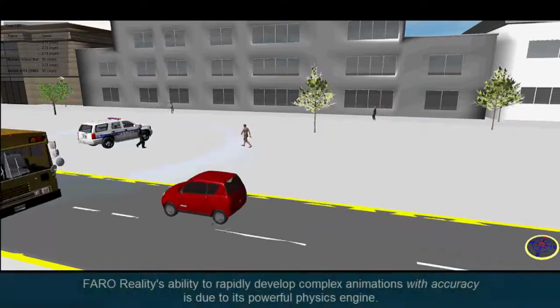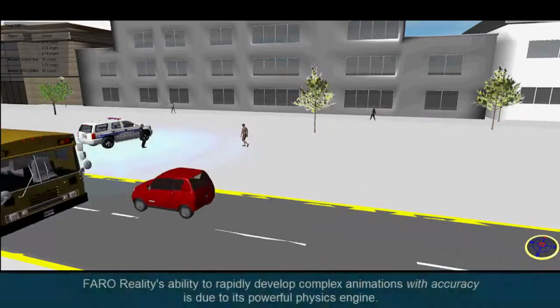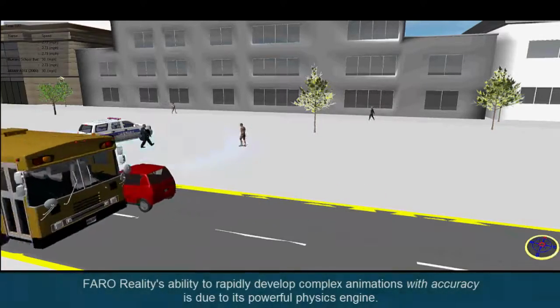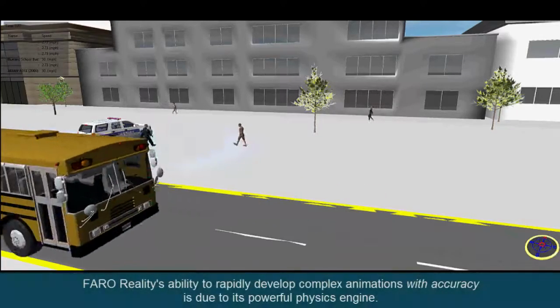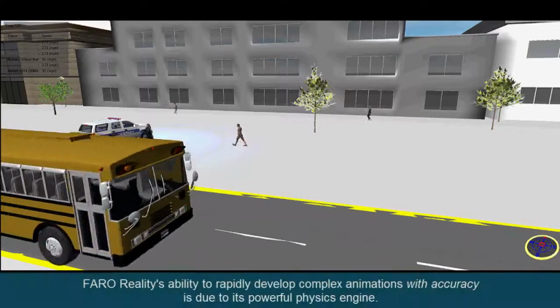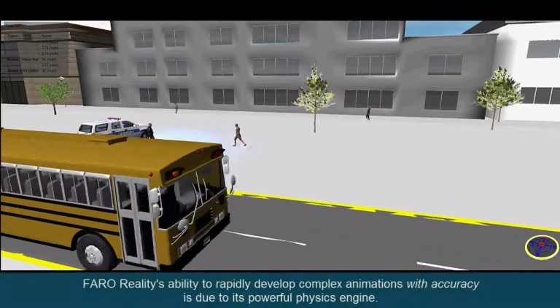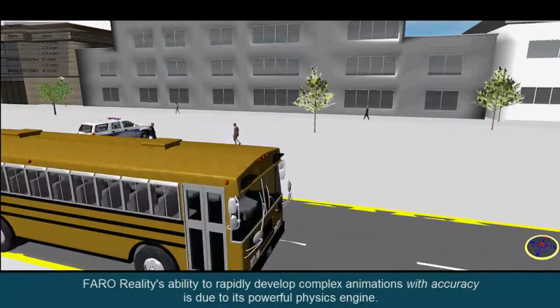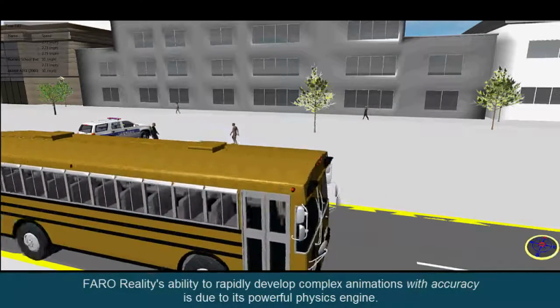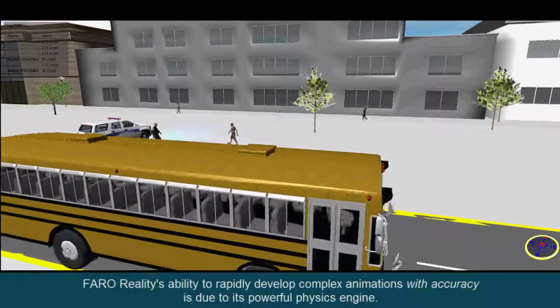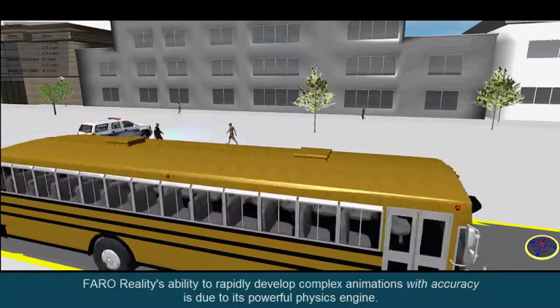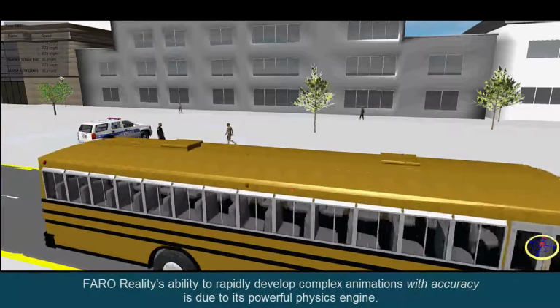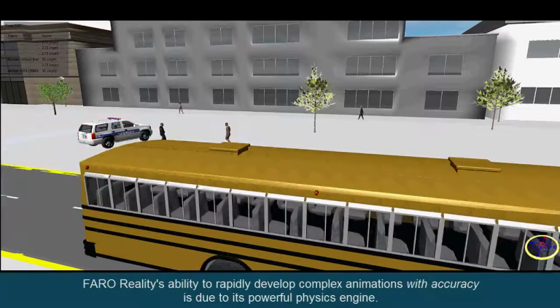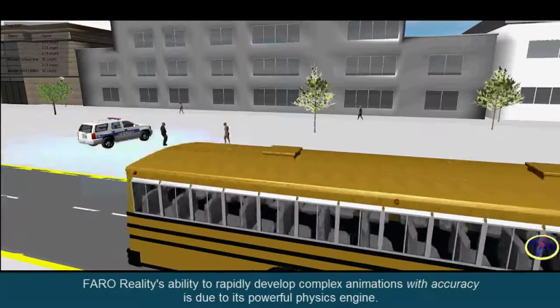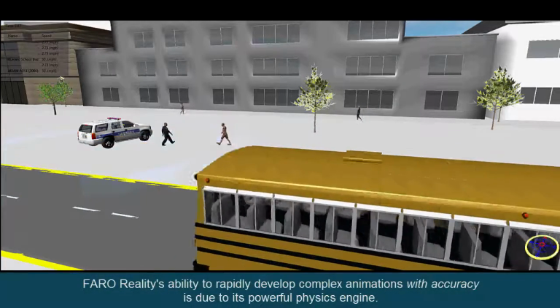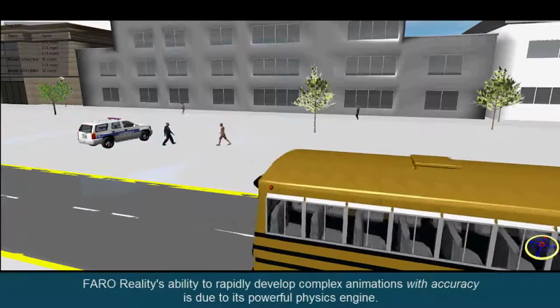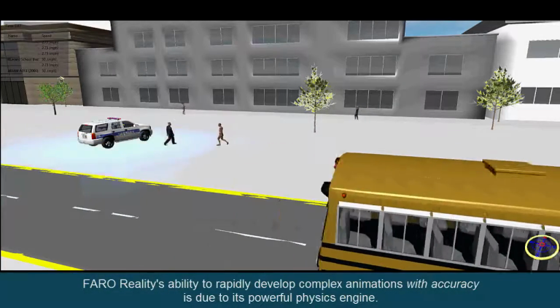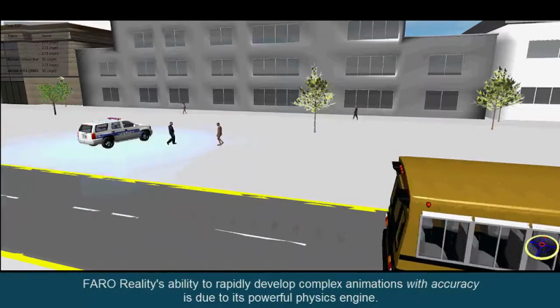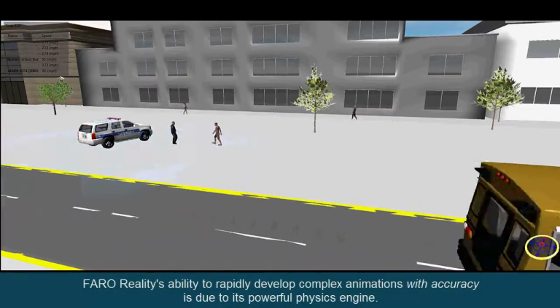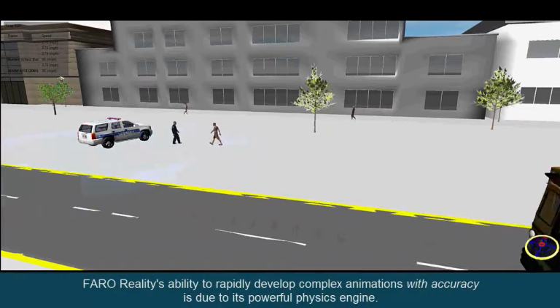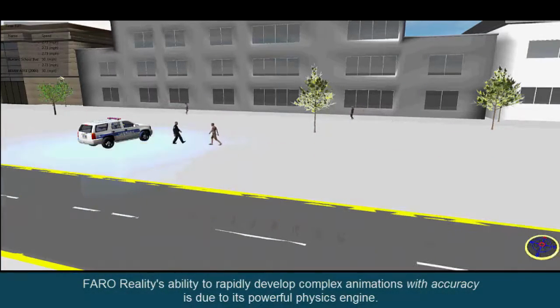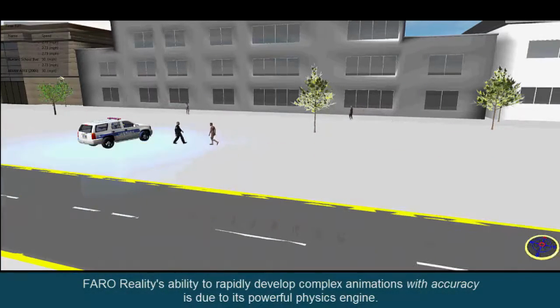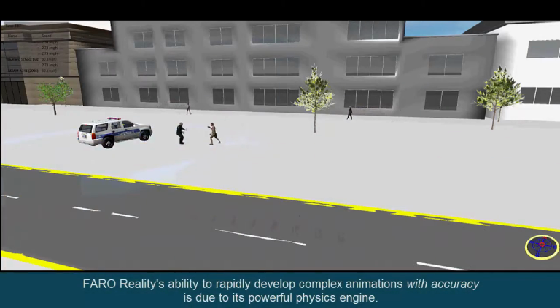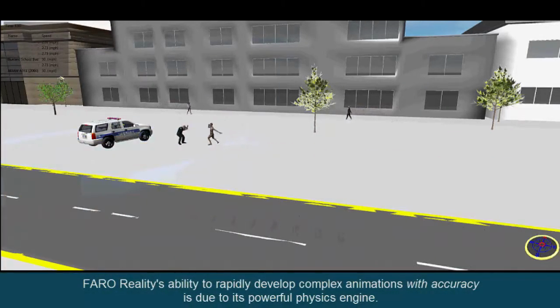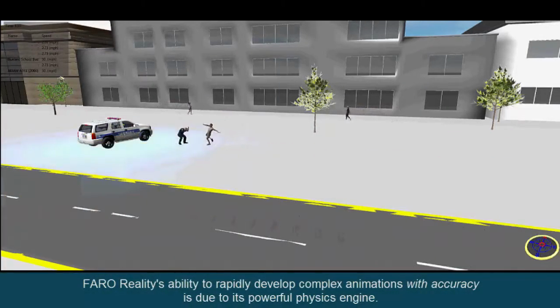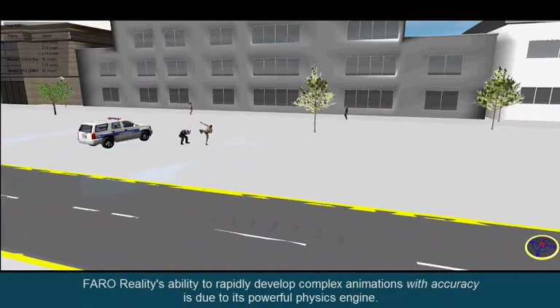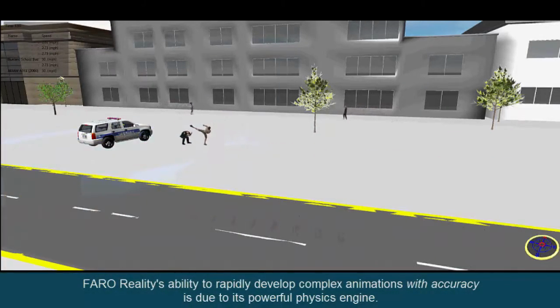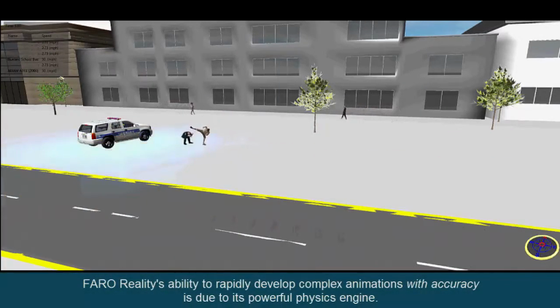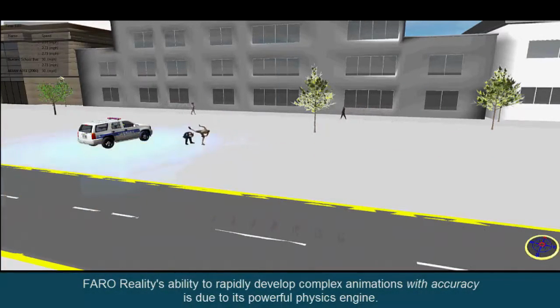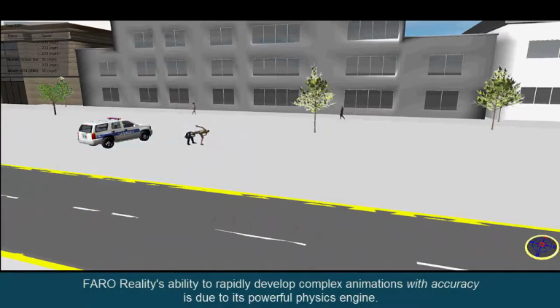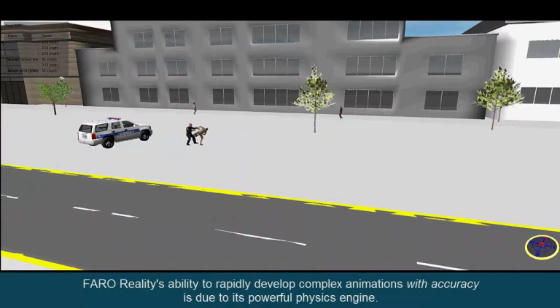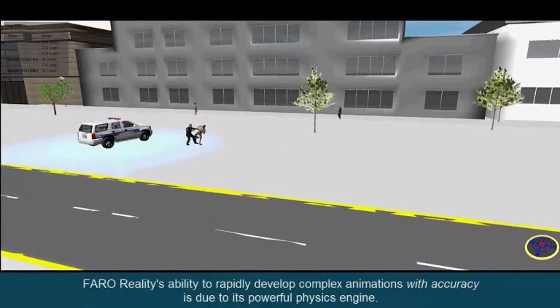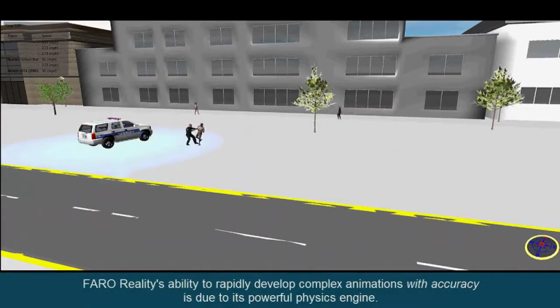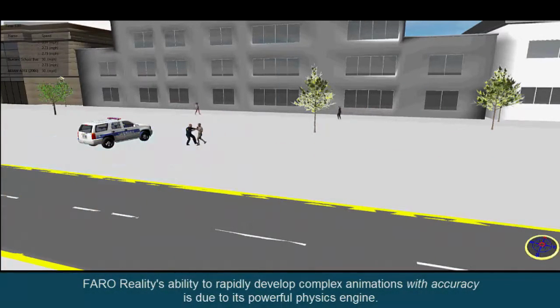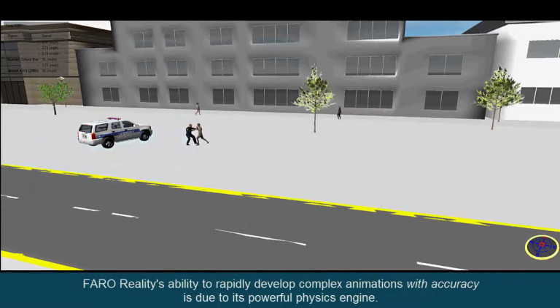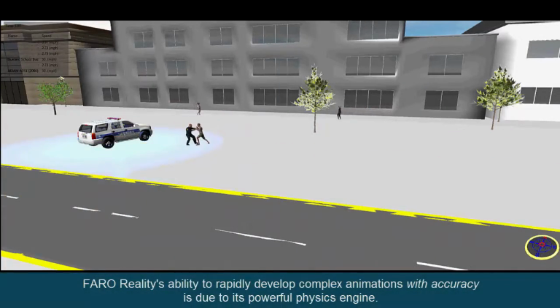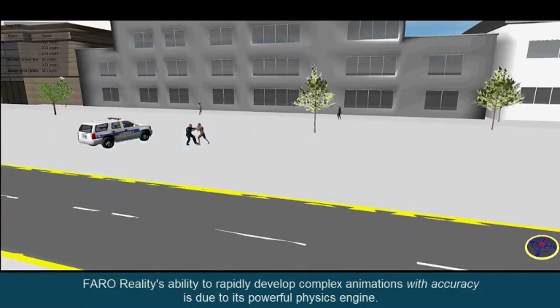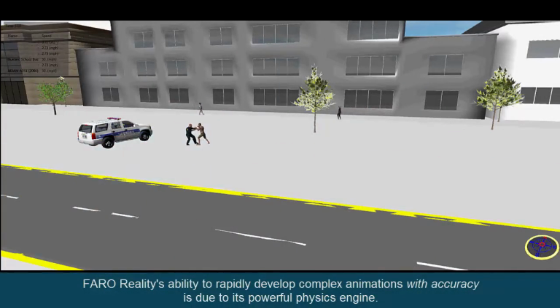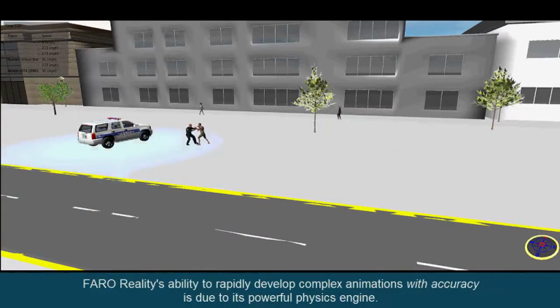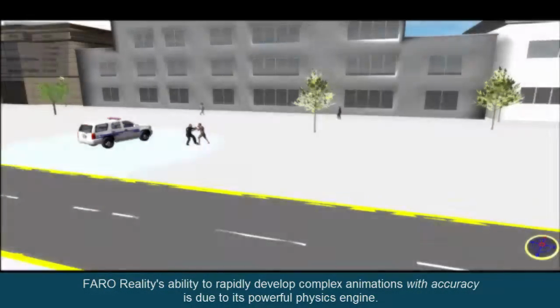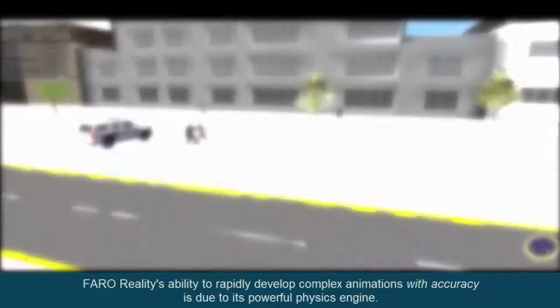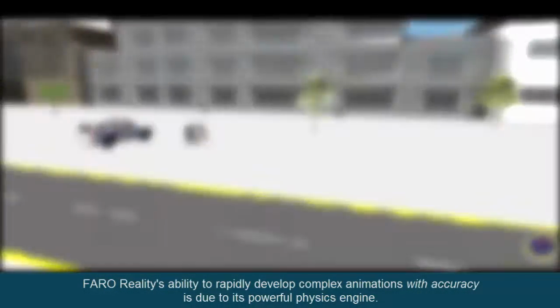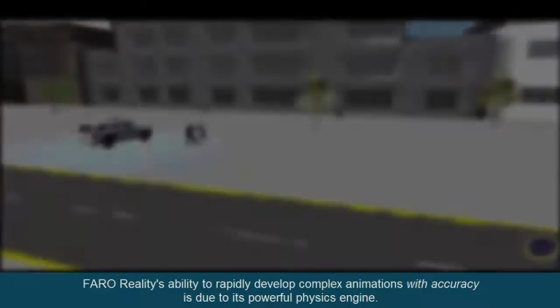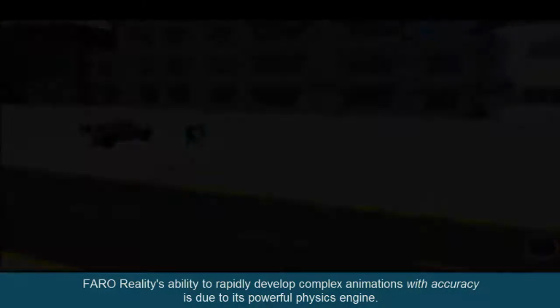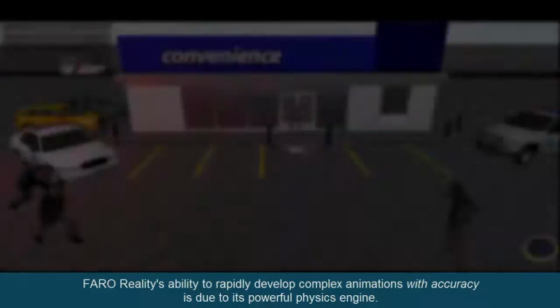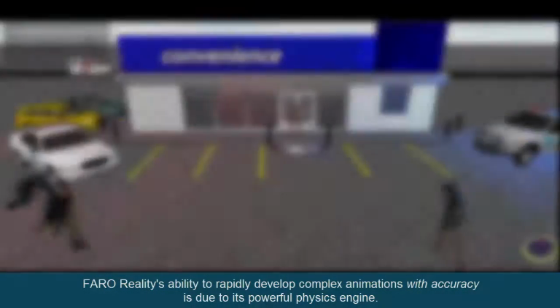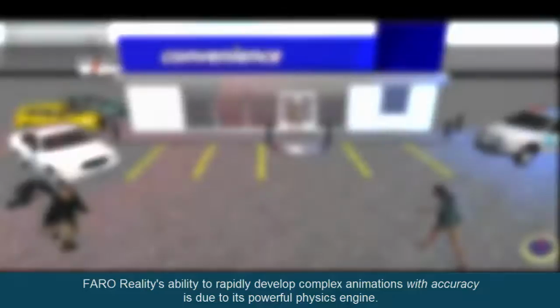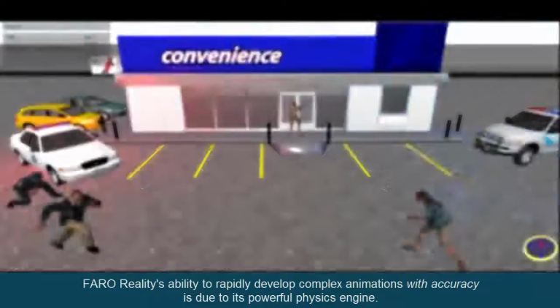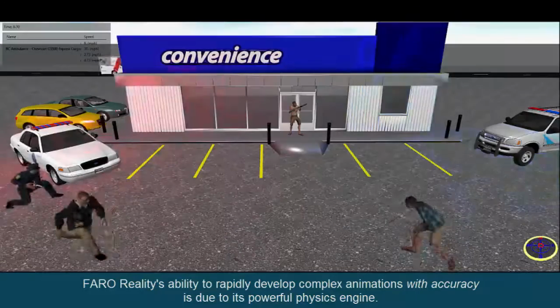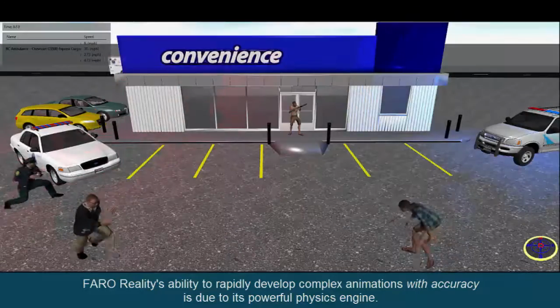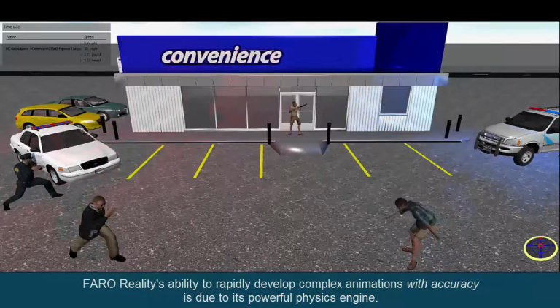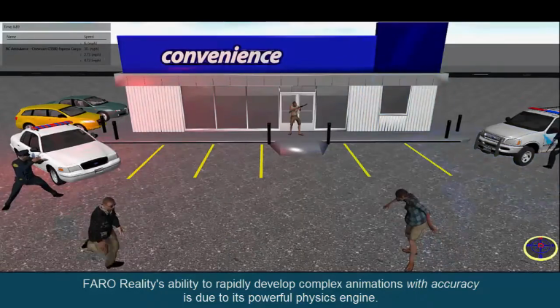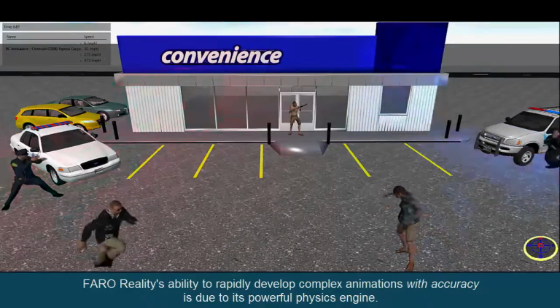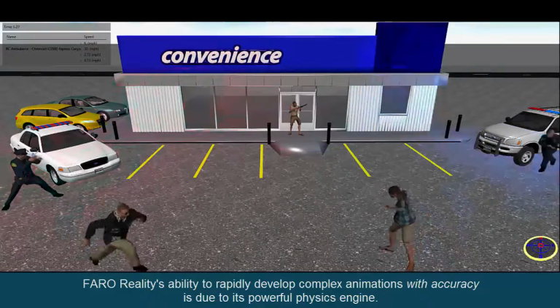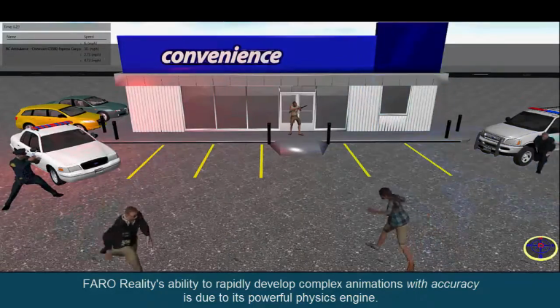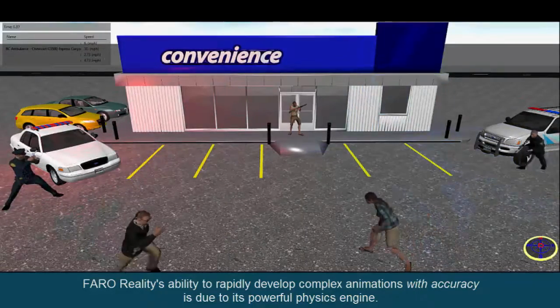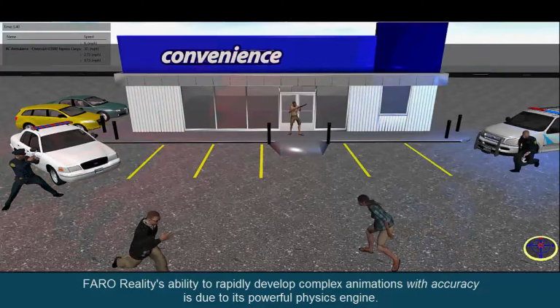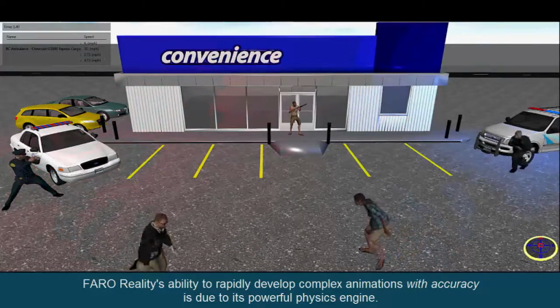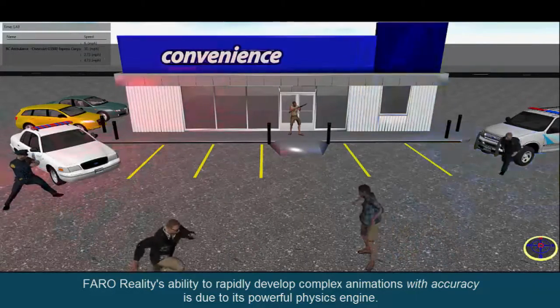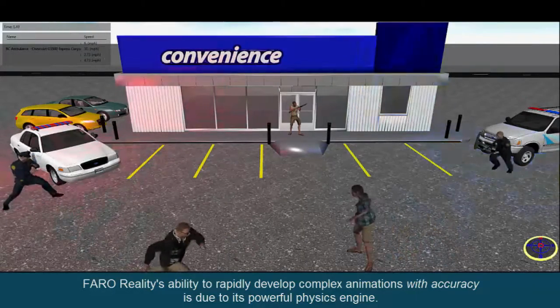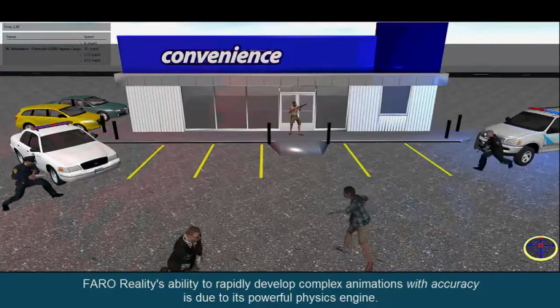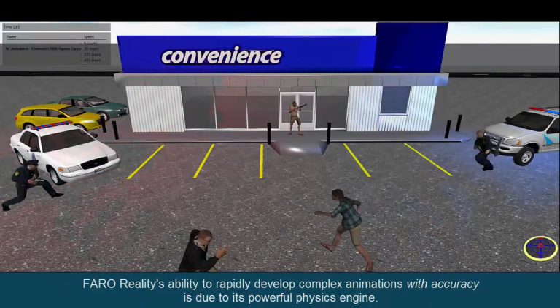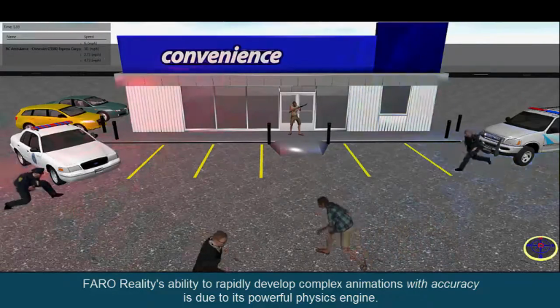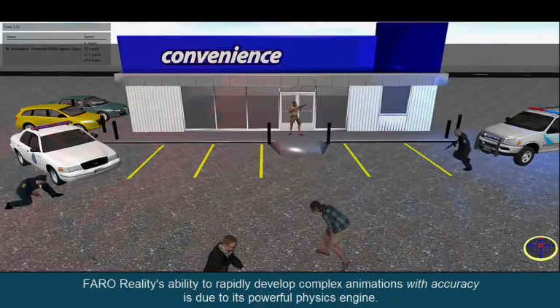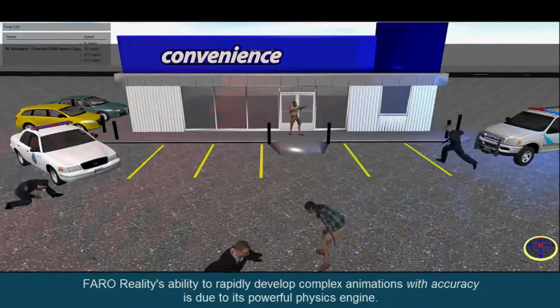Faroe Reality's ability to rapidly develop complex animations with accuracy is due to its powerful physics engine.